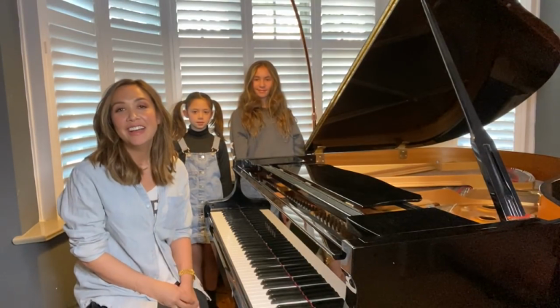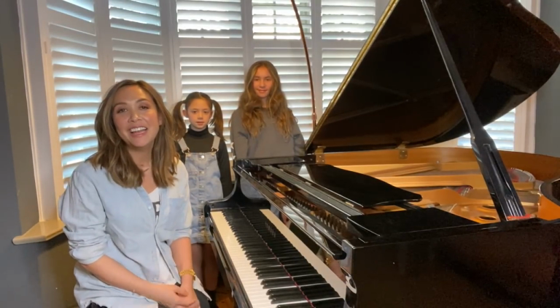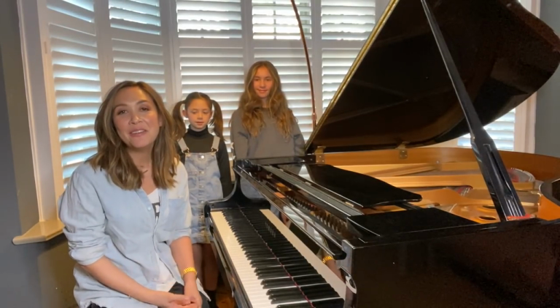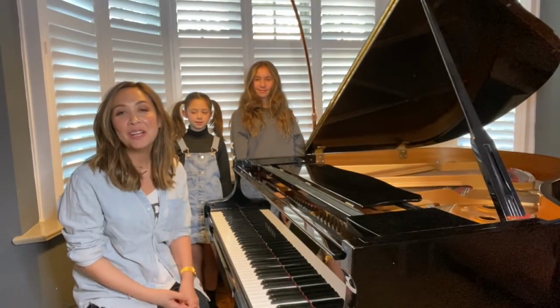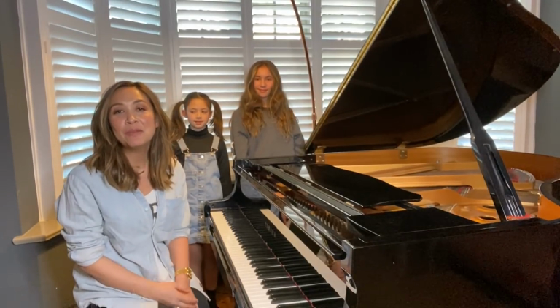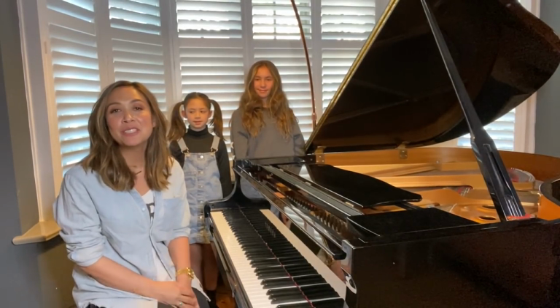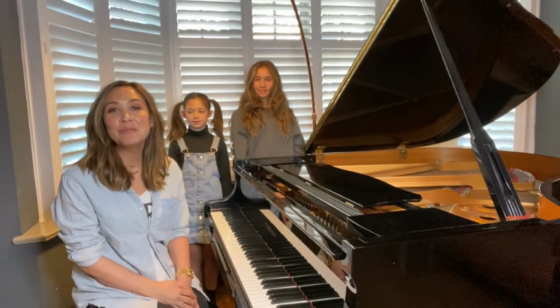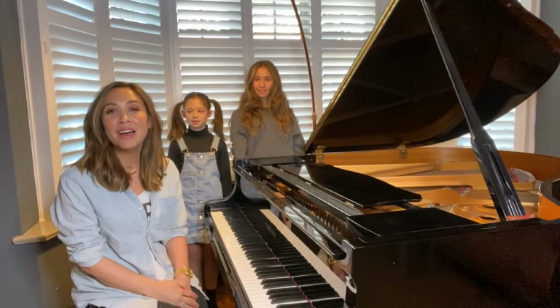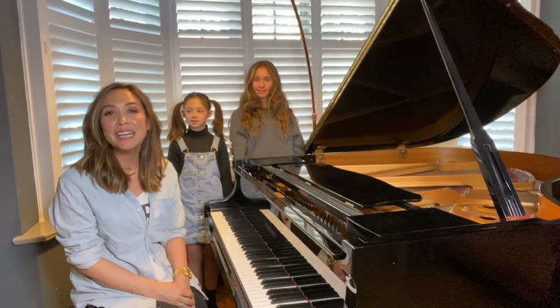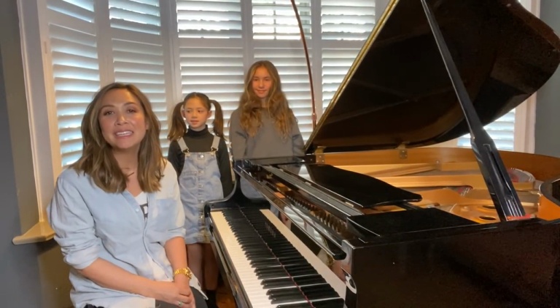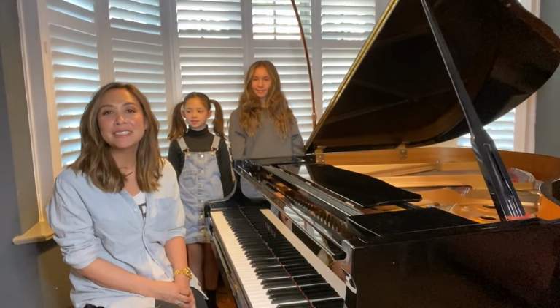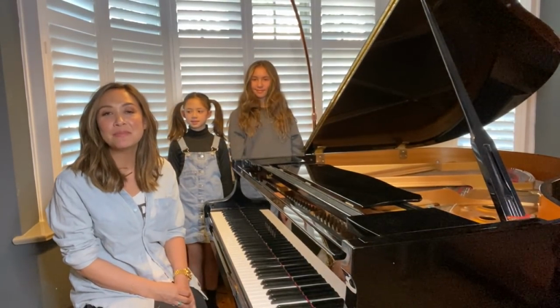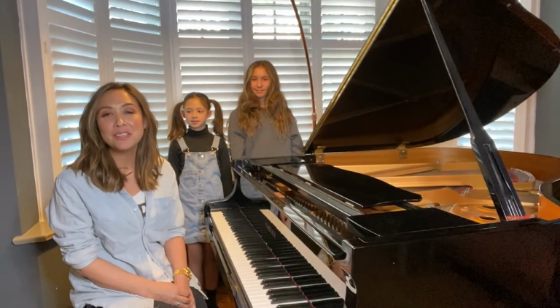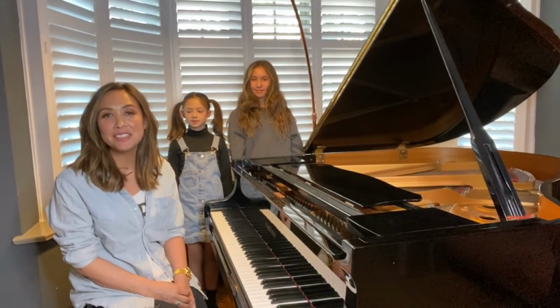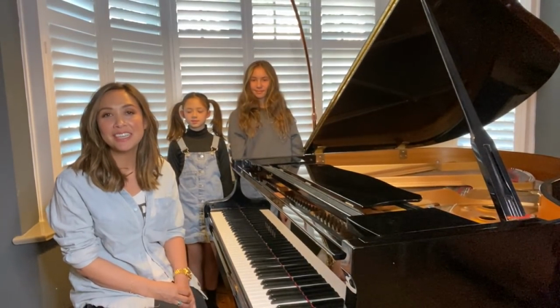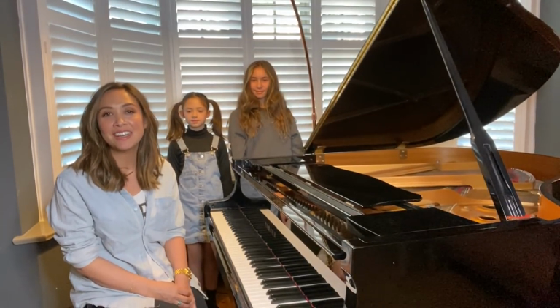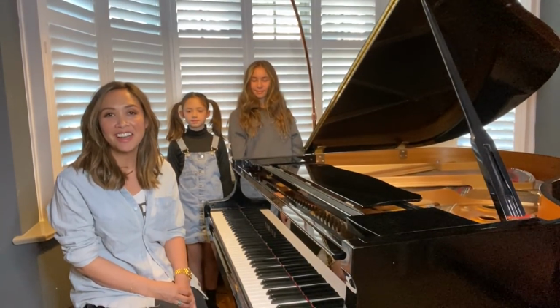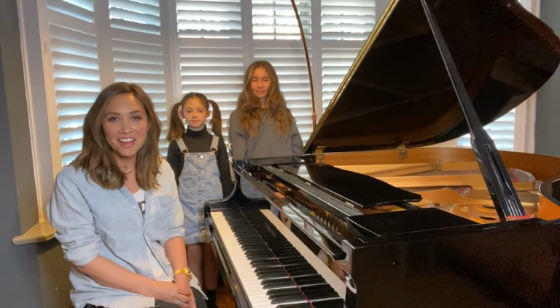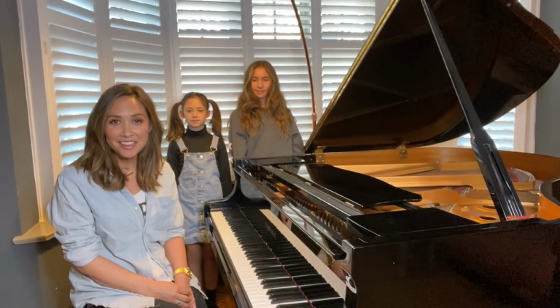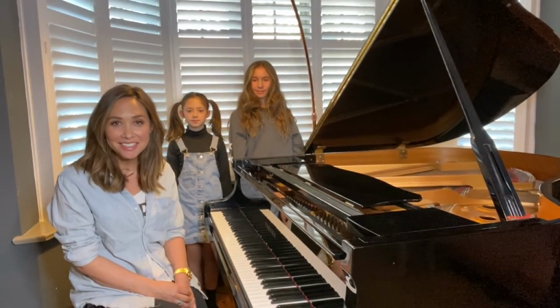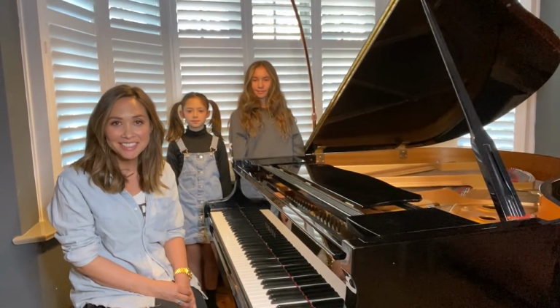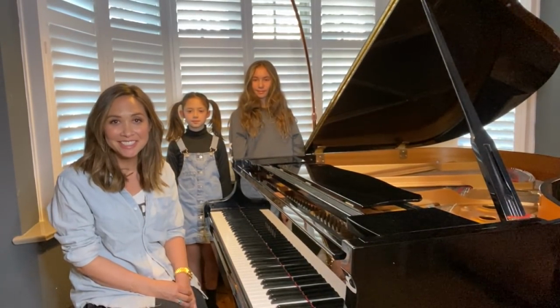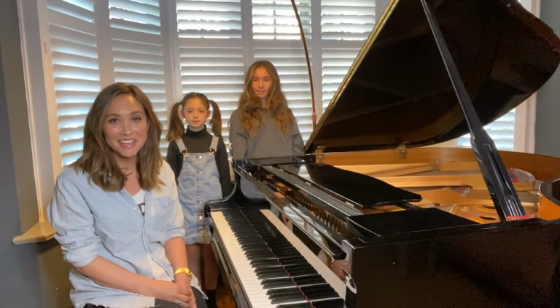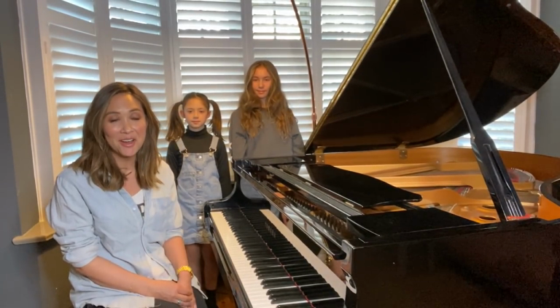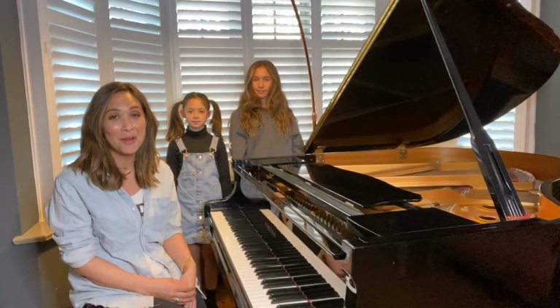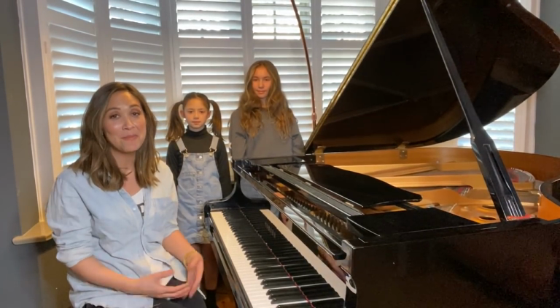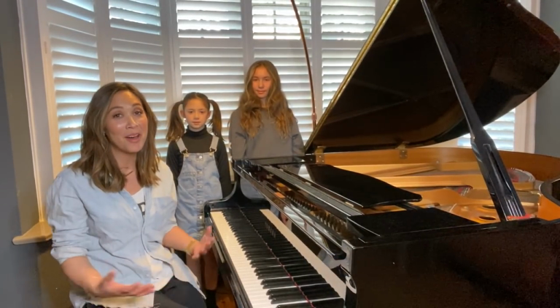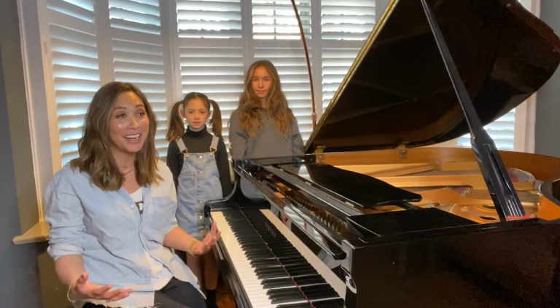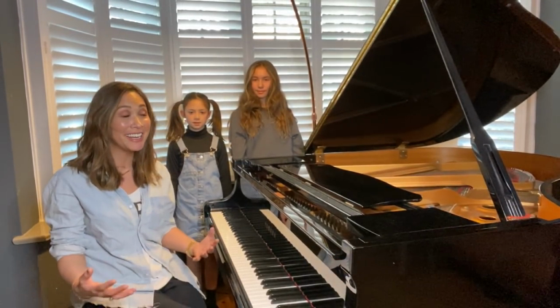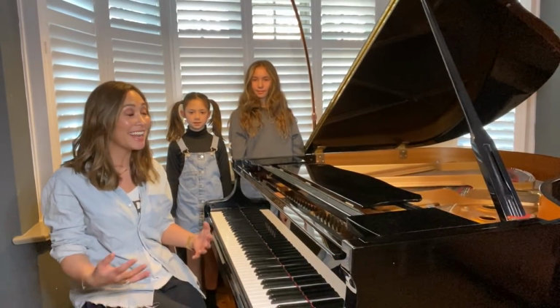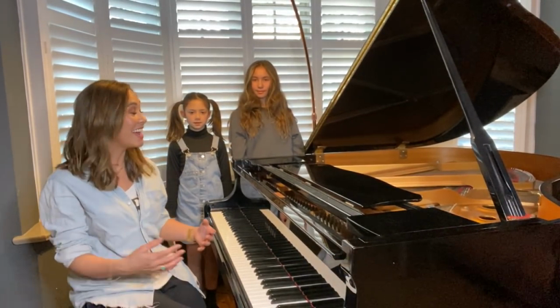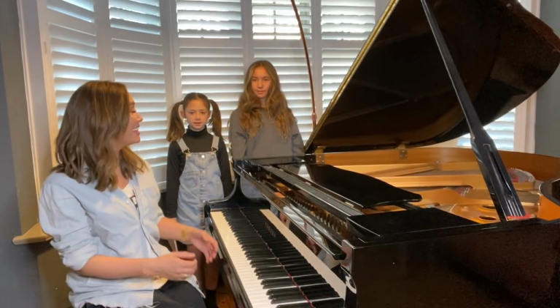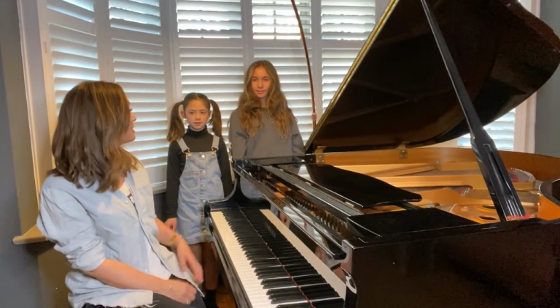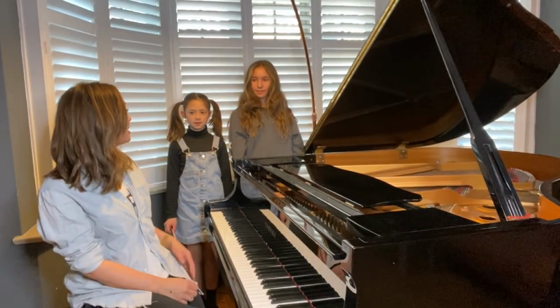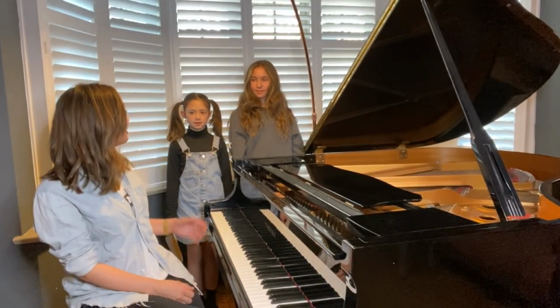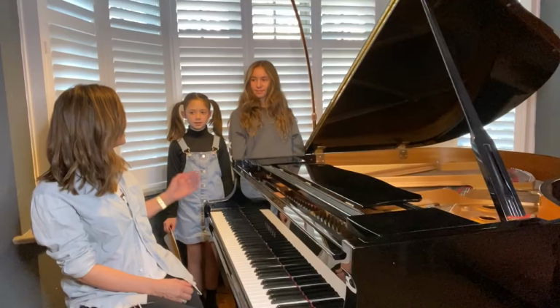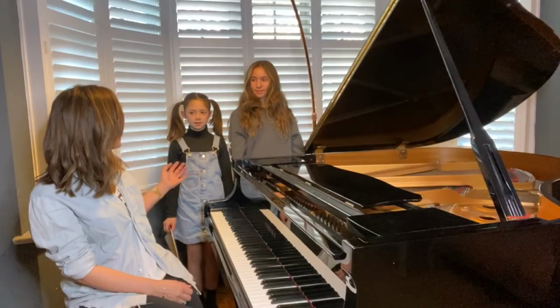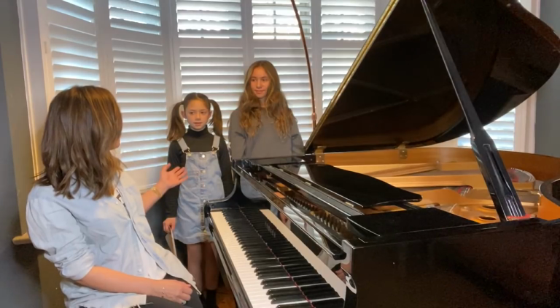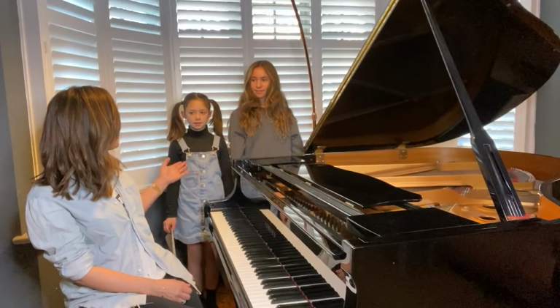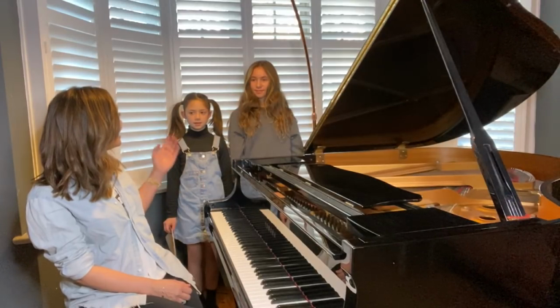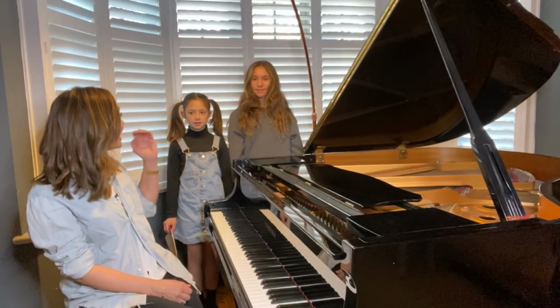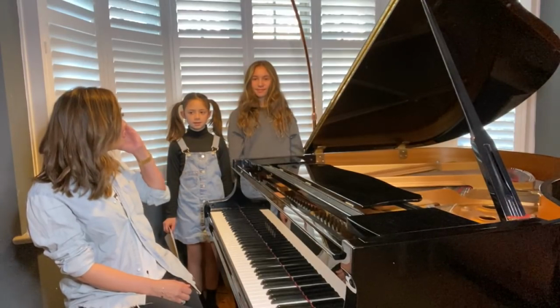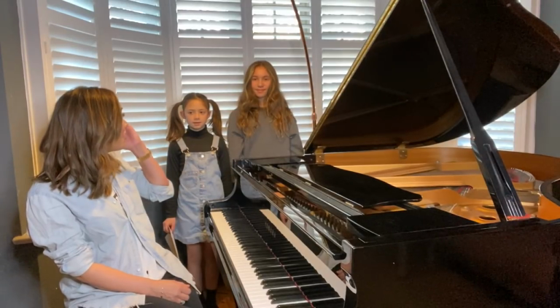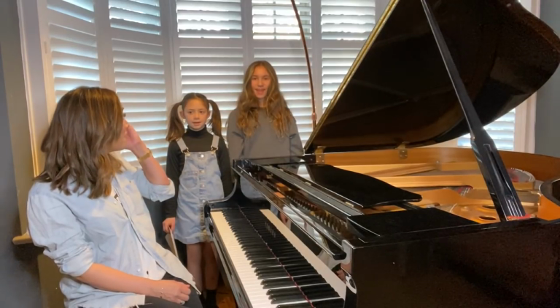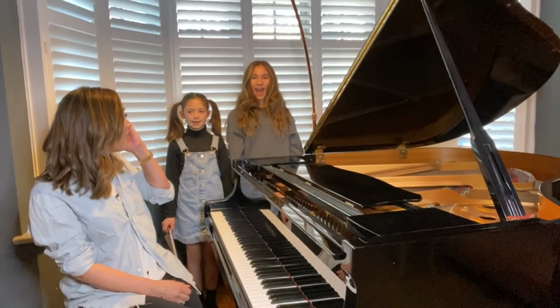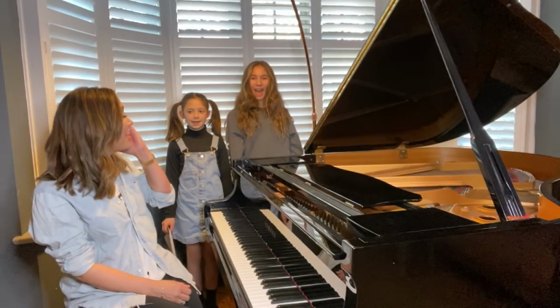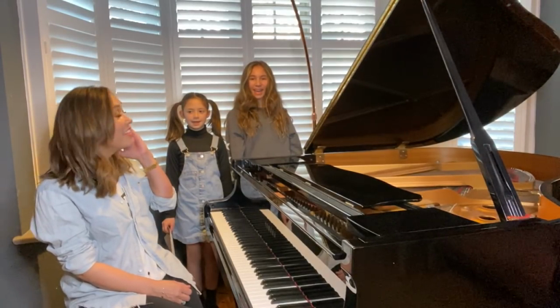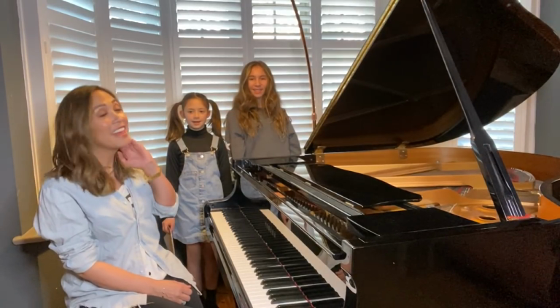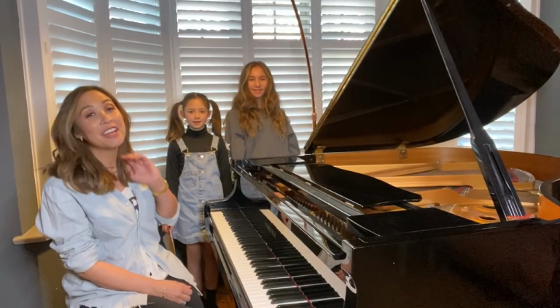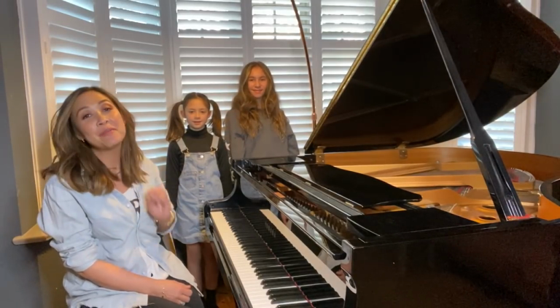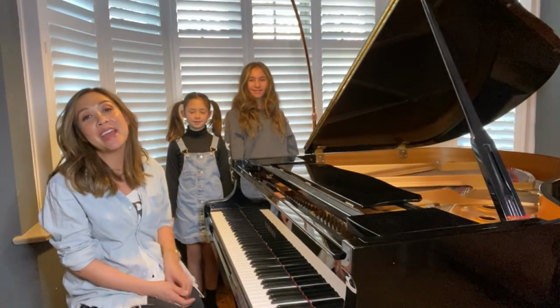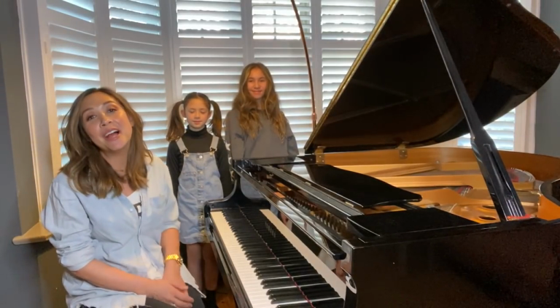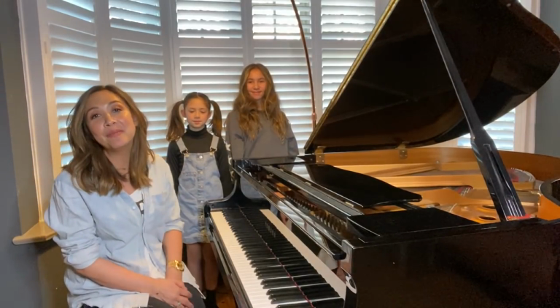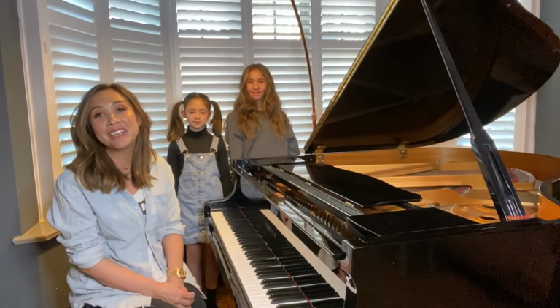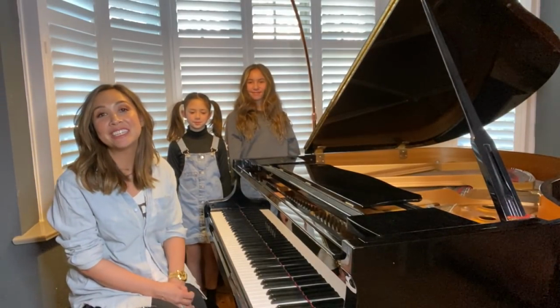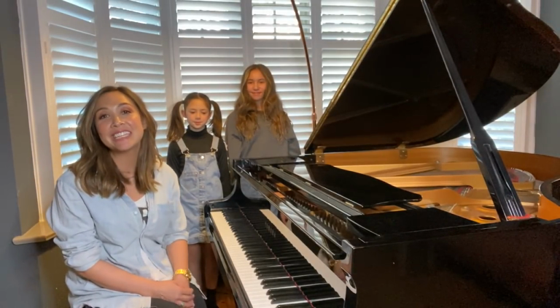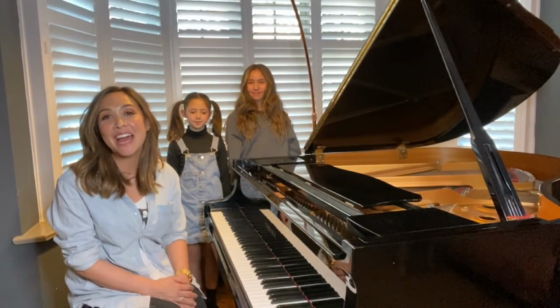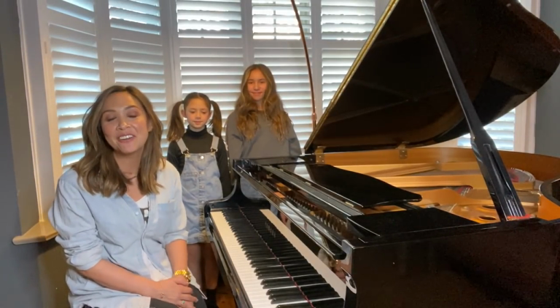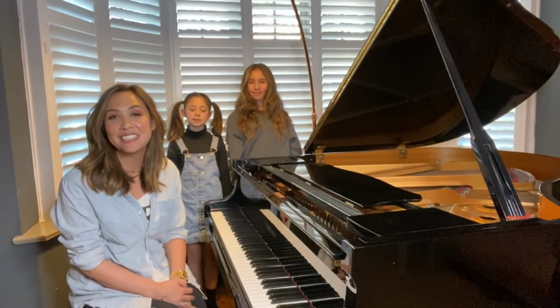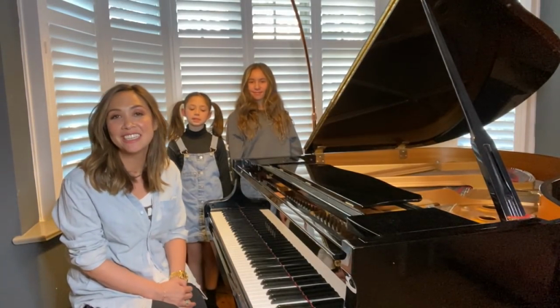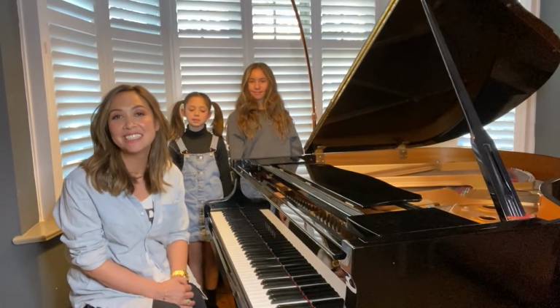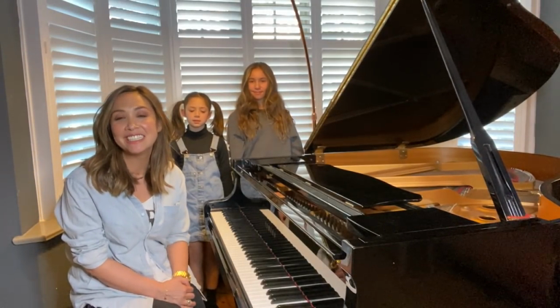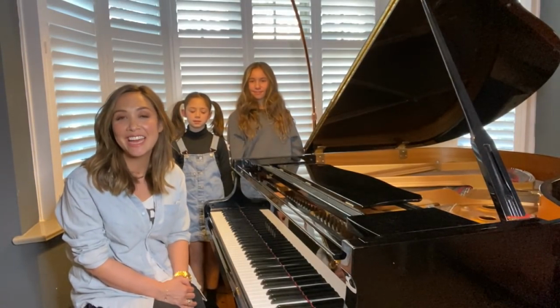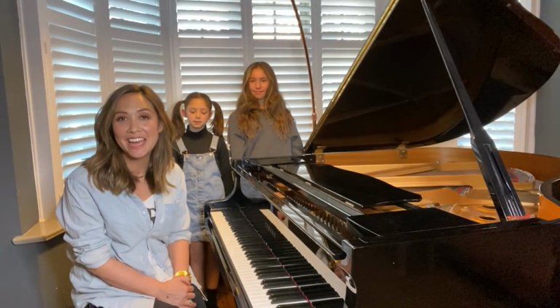Hello, welcome to Mylene's music class. I'm Mylene and these are my daughters, Ava and Hiro. They're going to be helping us out today.